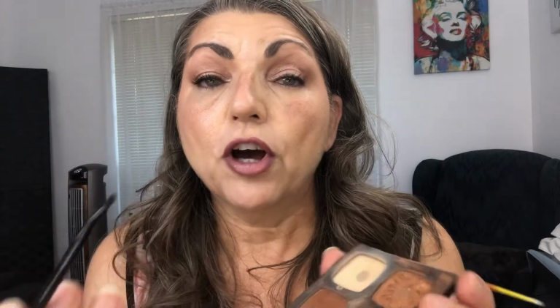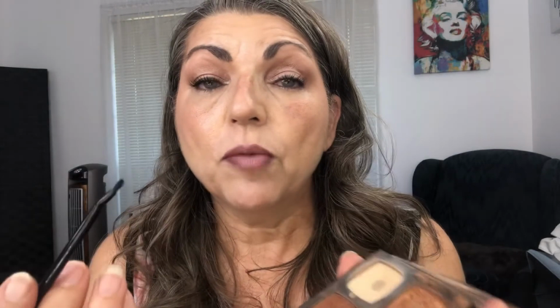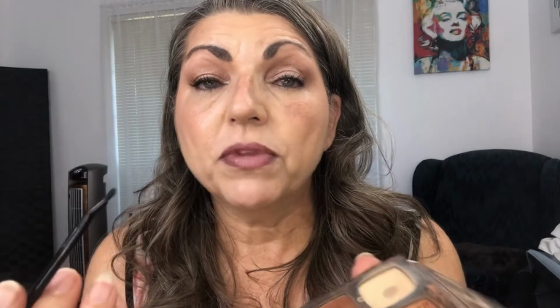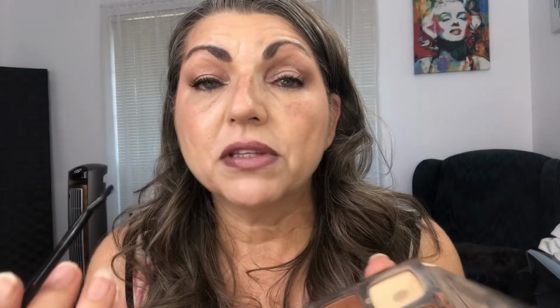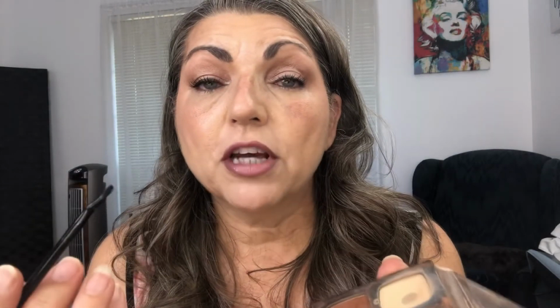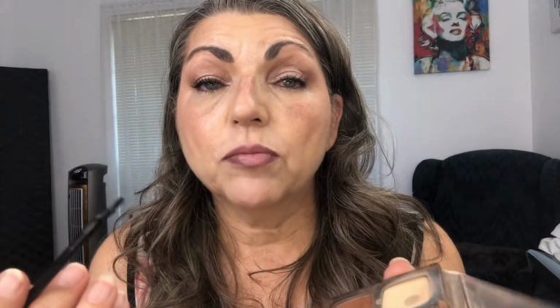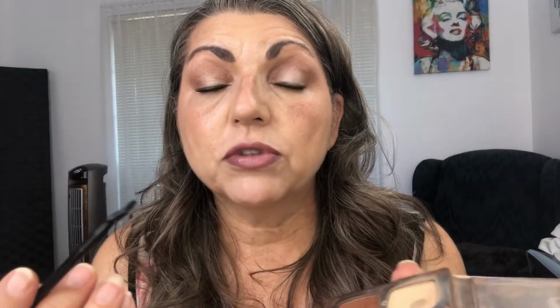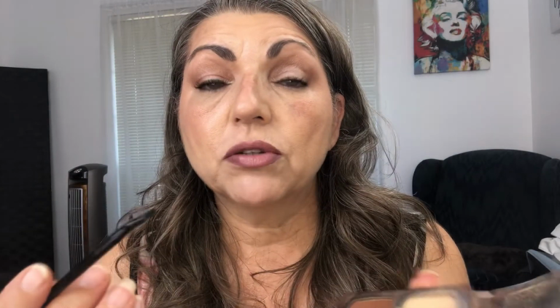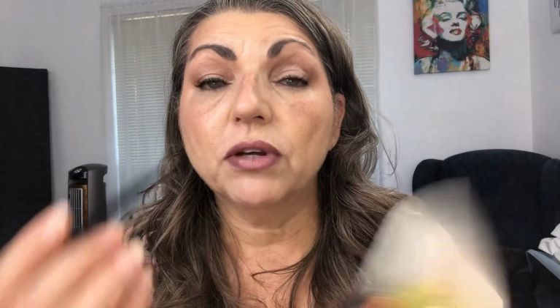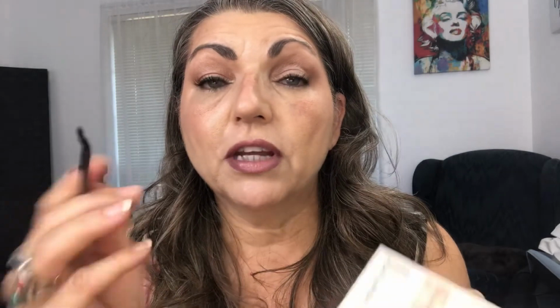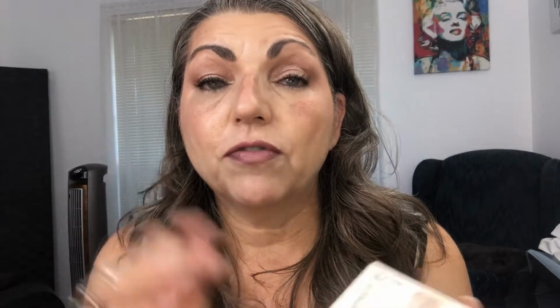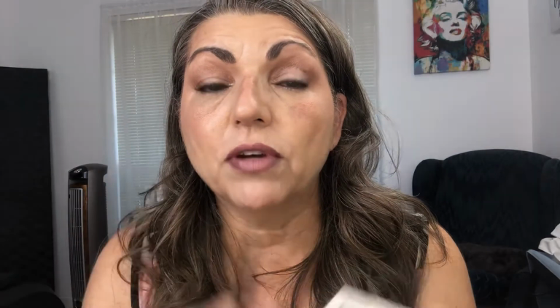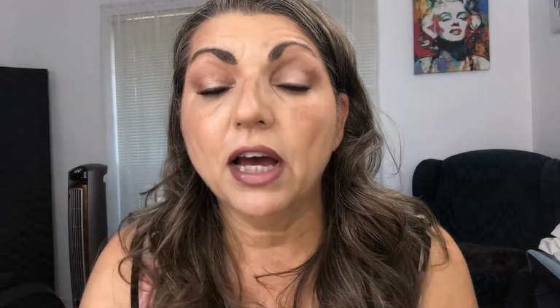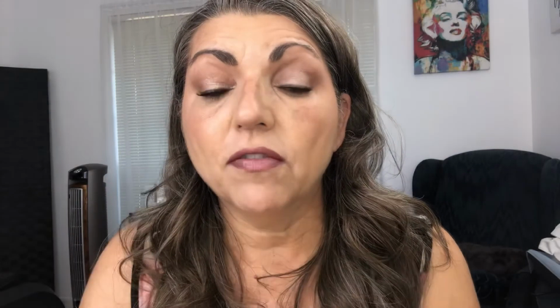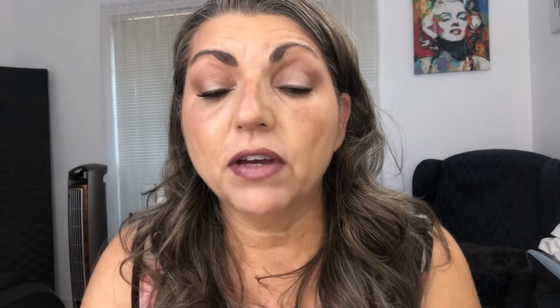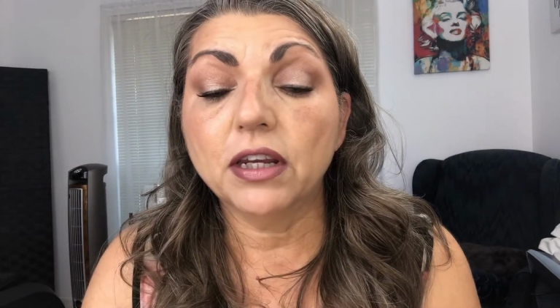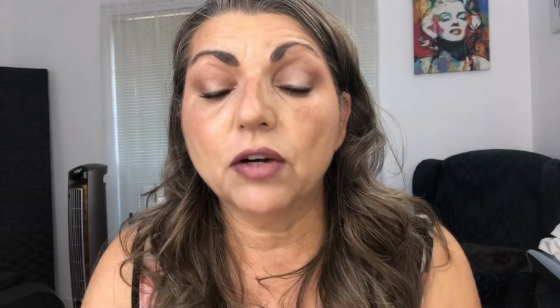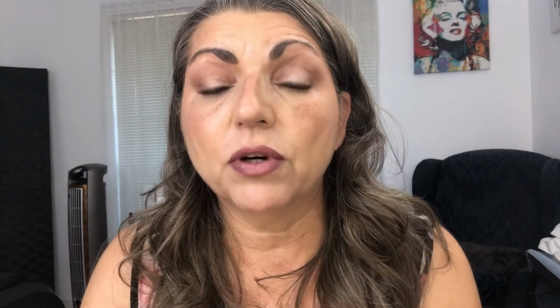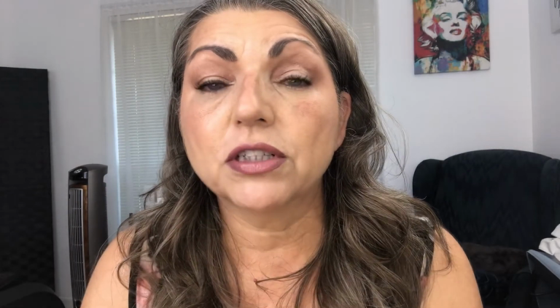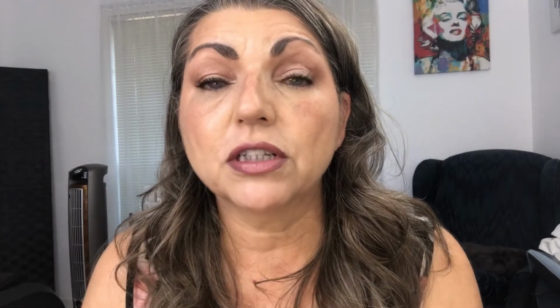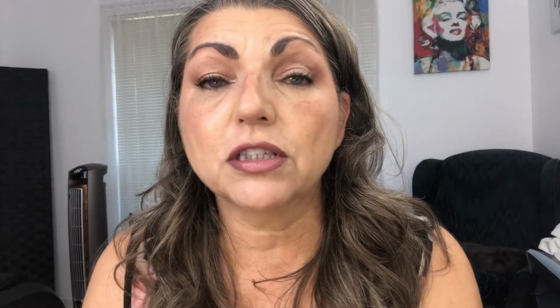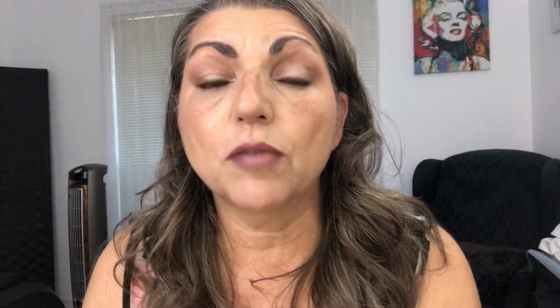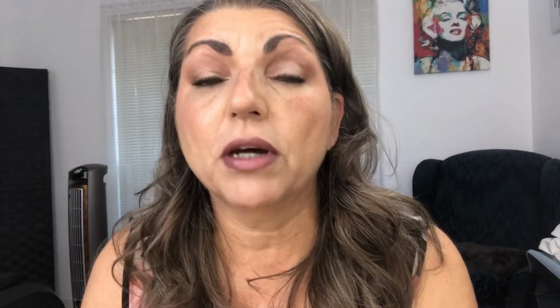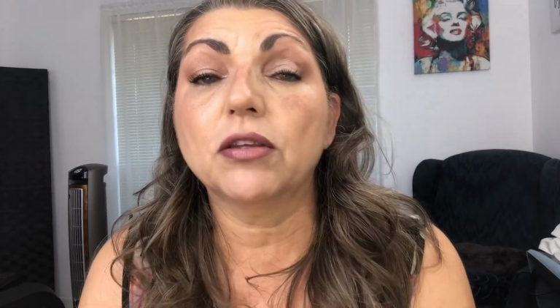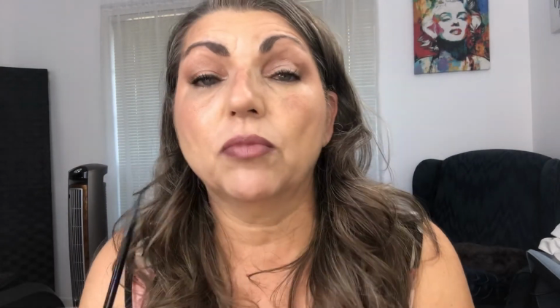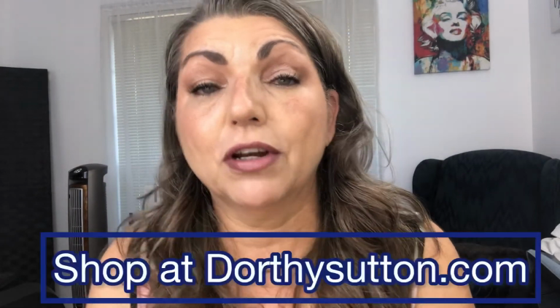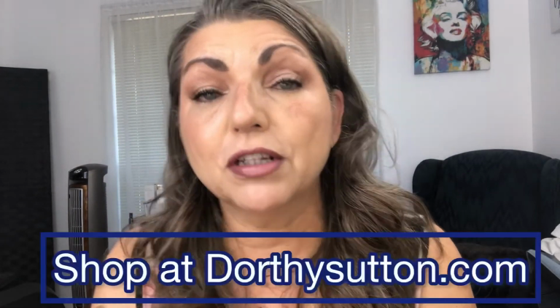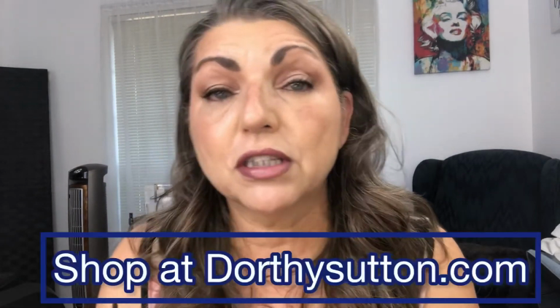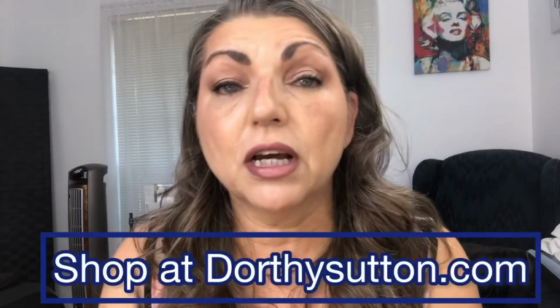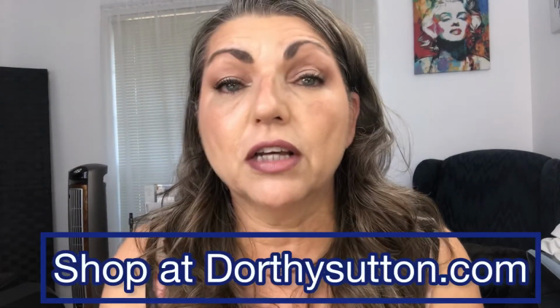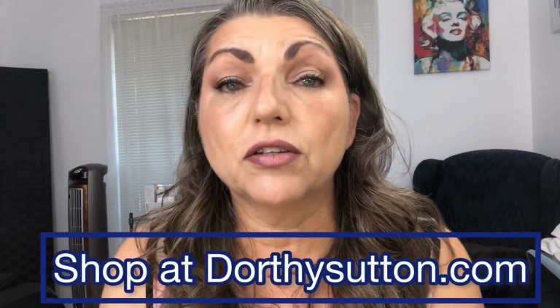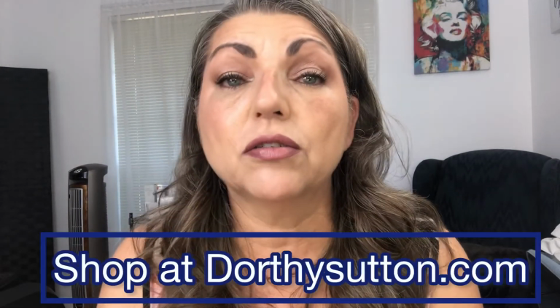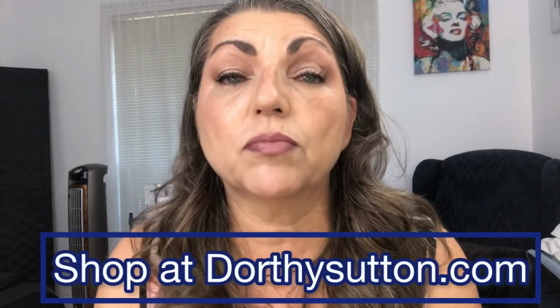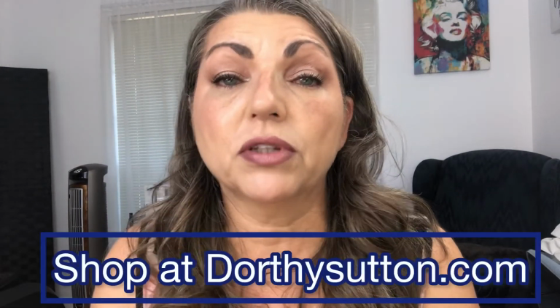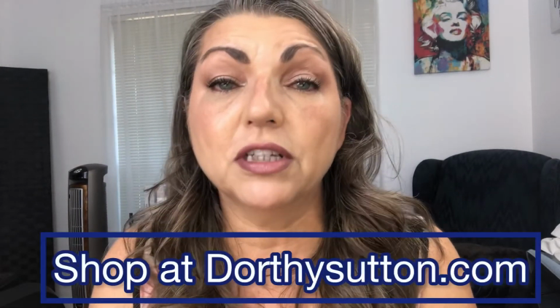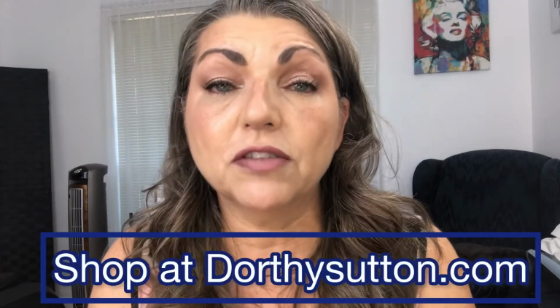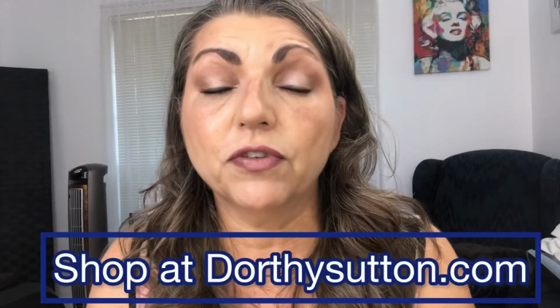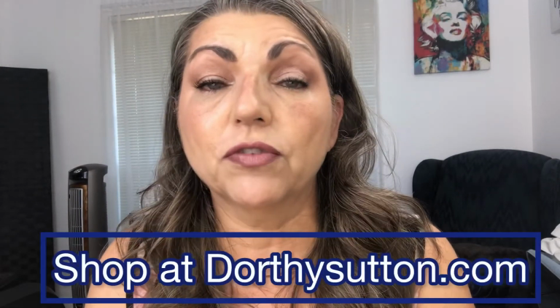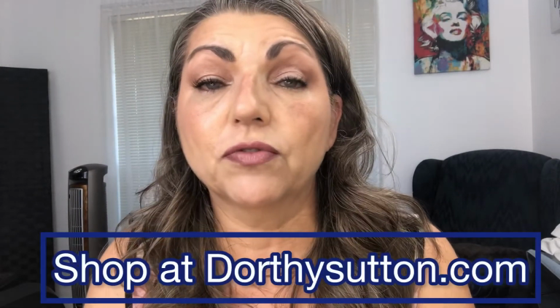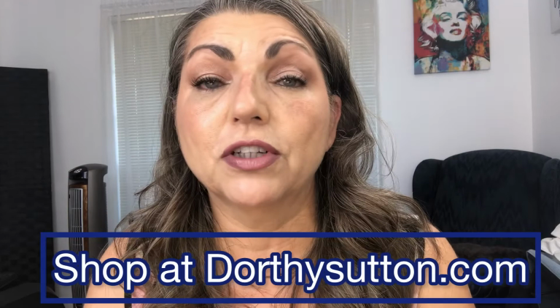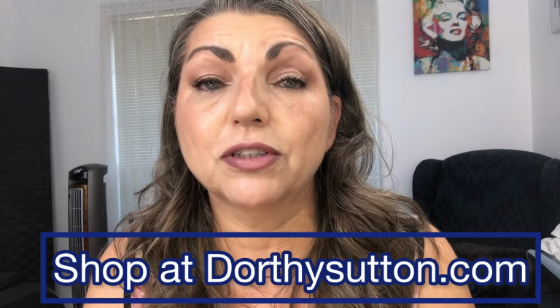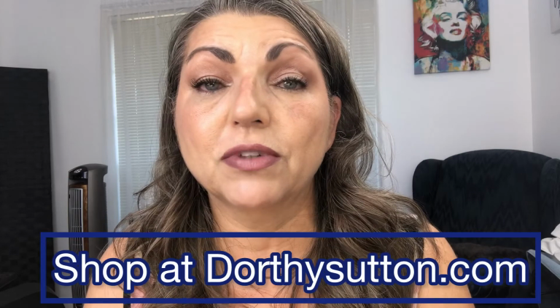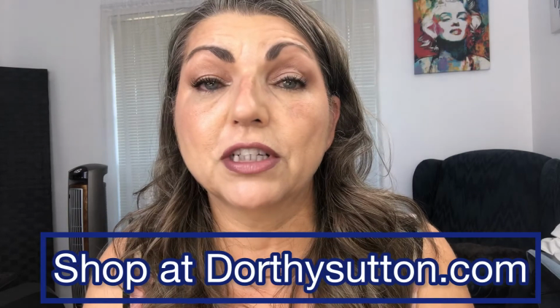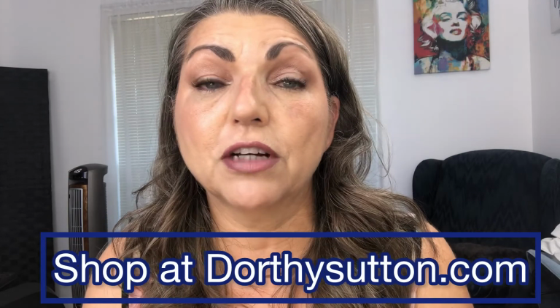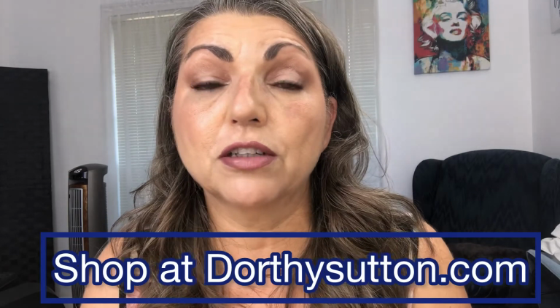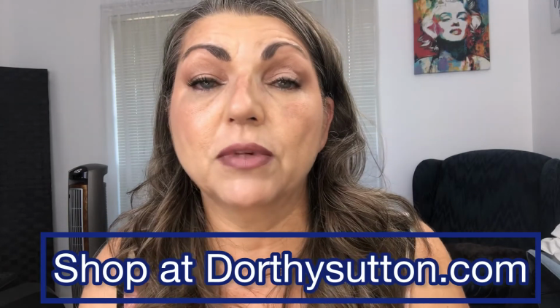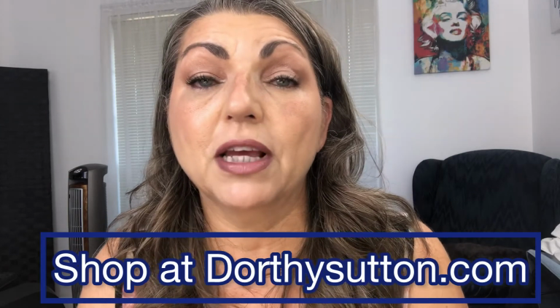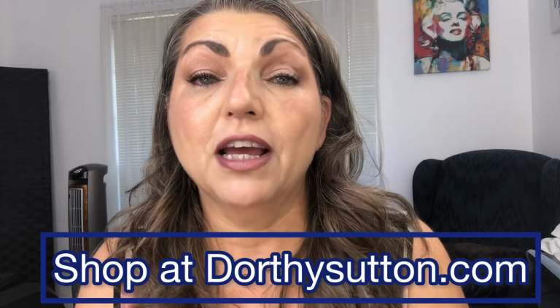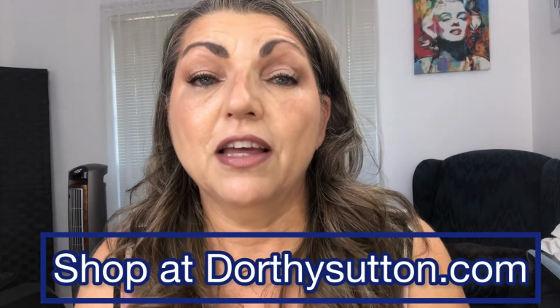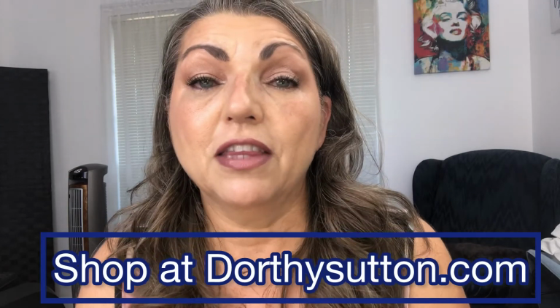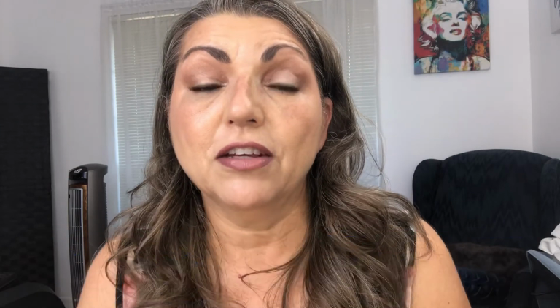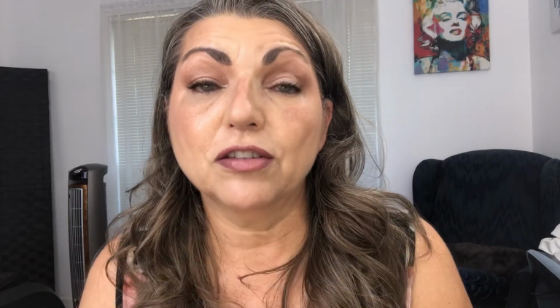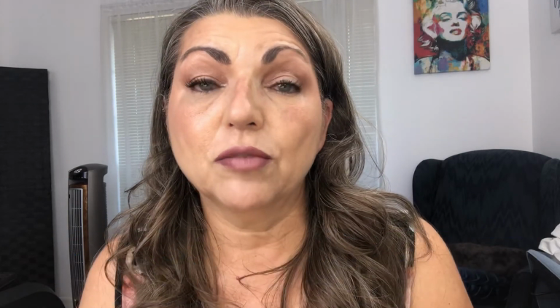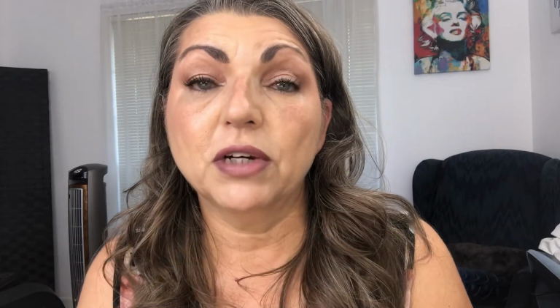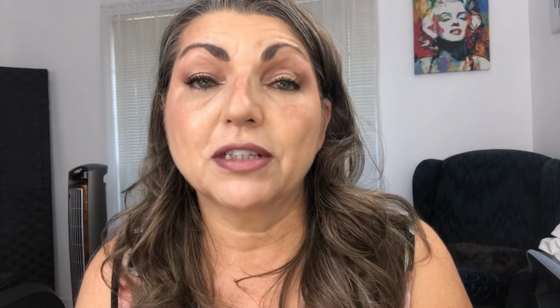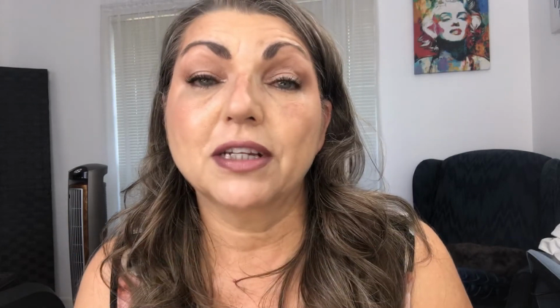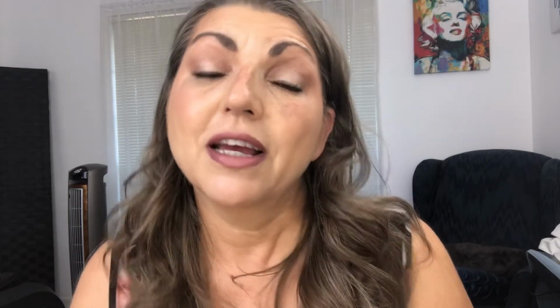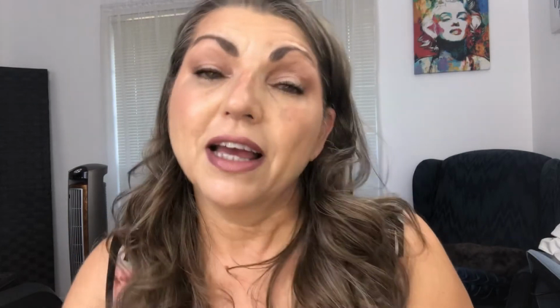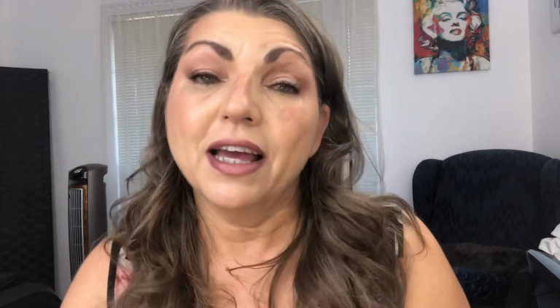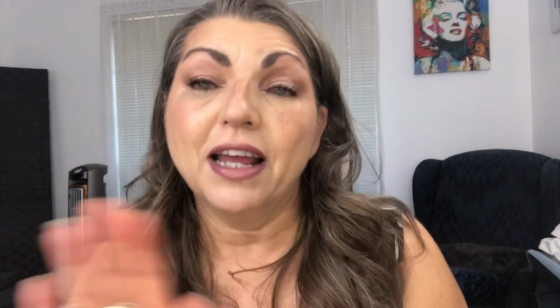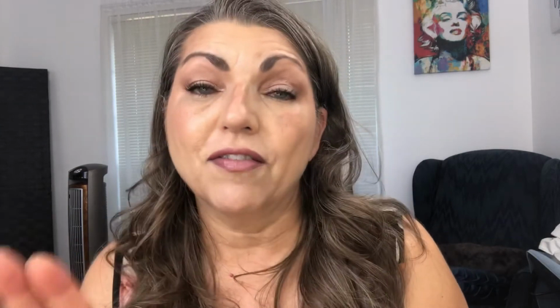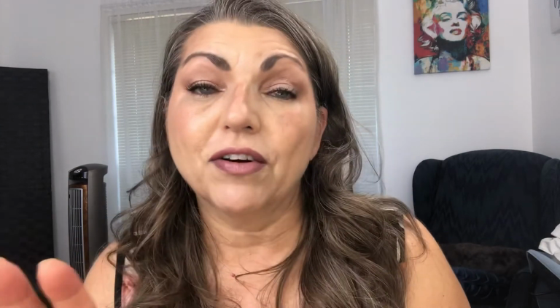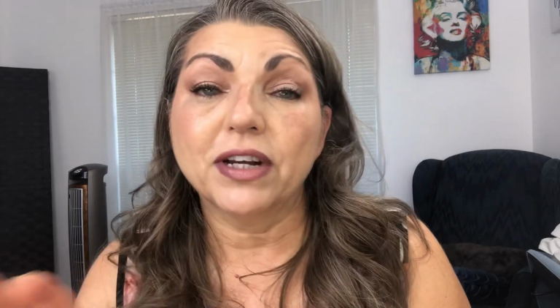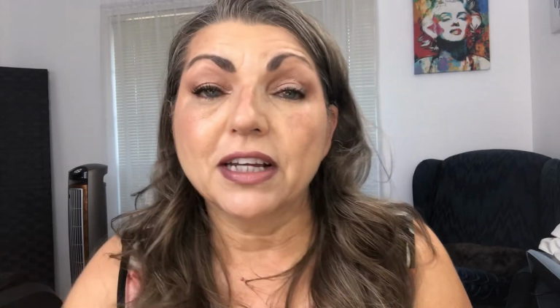I hope this helps you. If you have any questions about the products I use, please feel free to reach out to me. Thank you so much and have a great day.